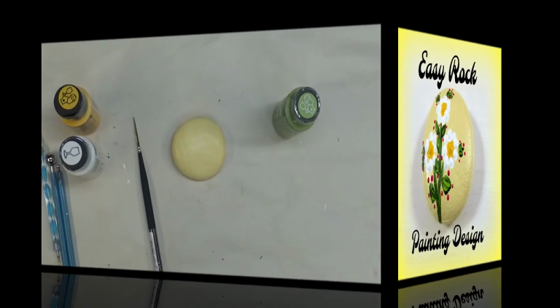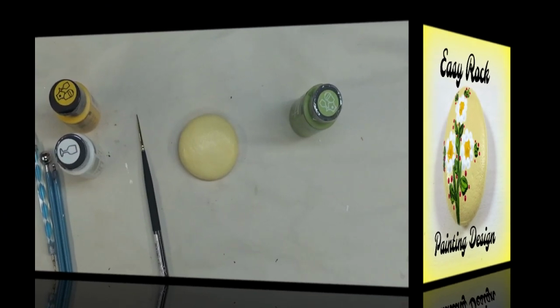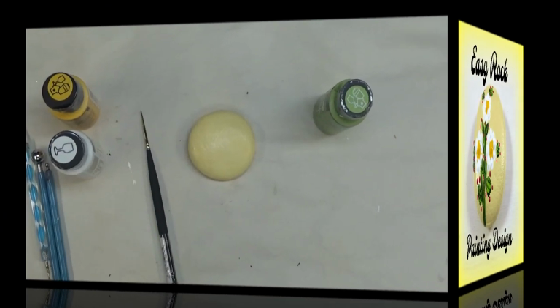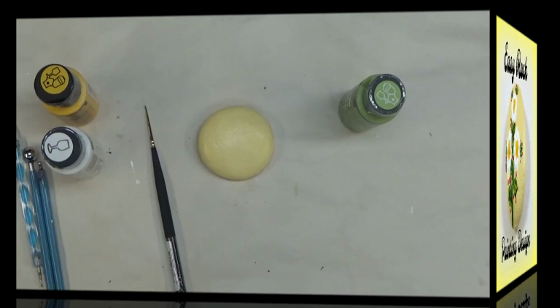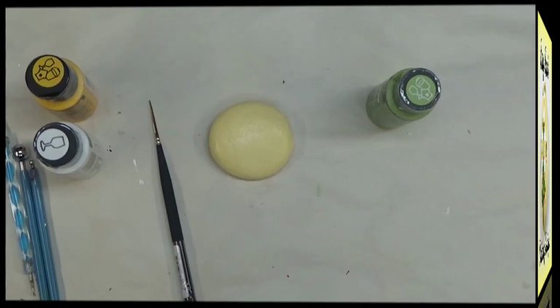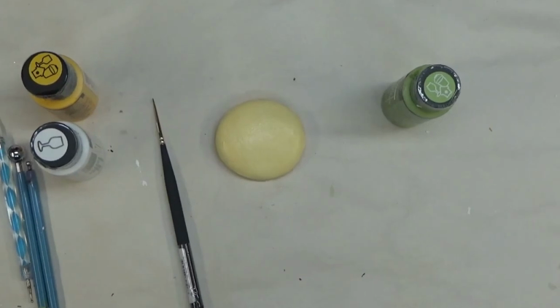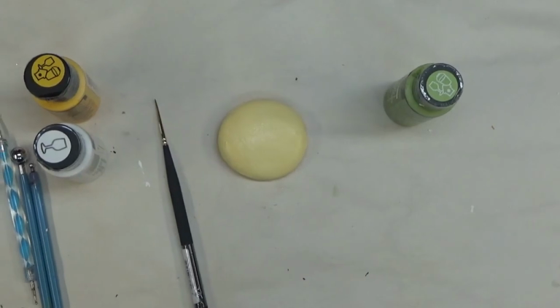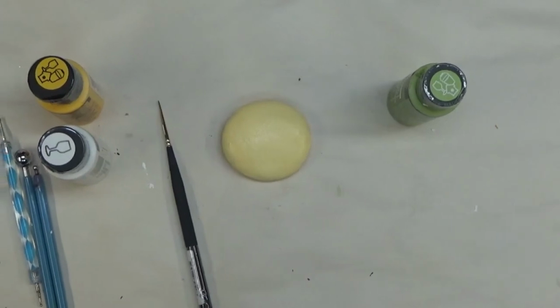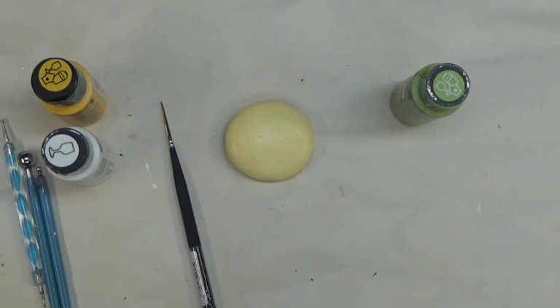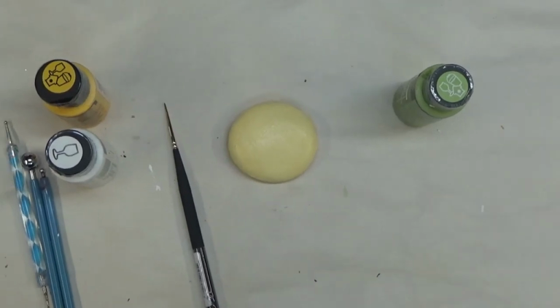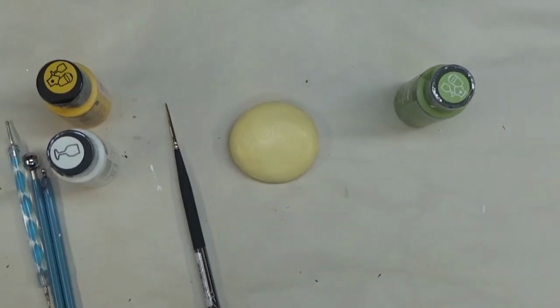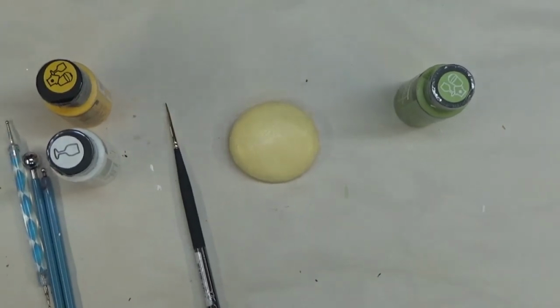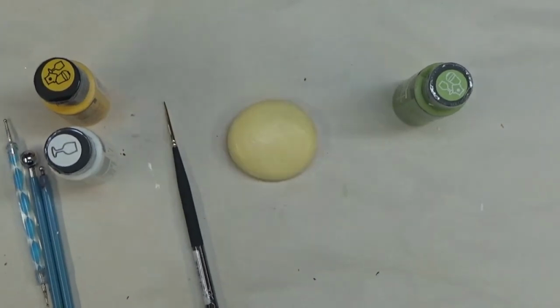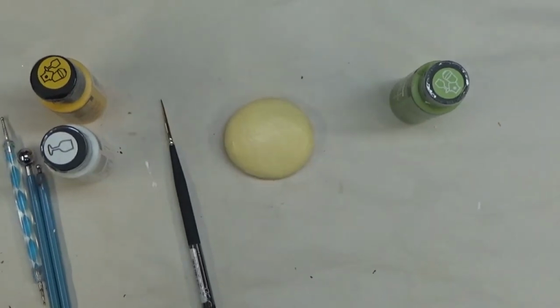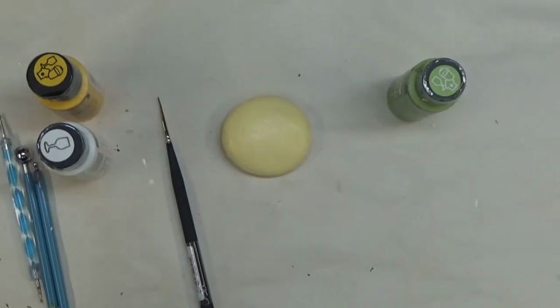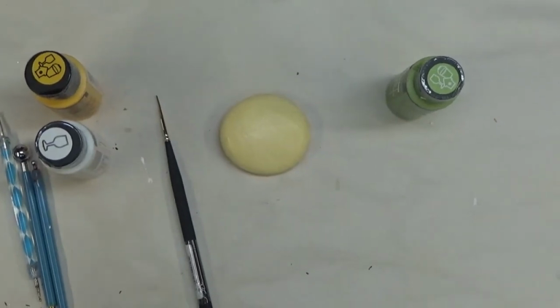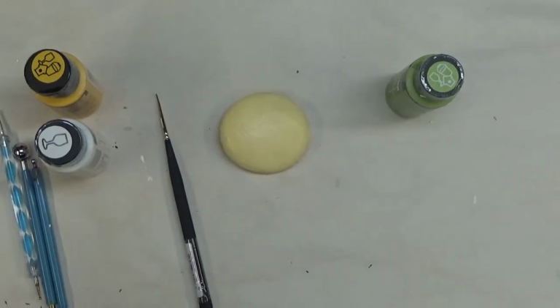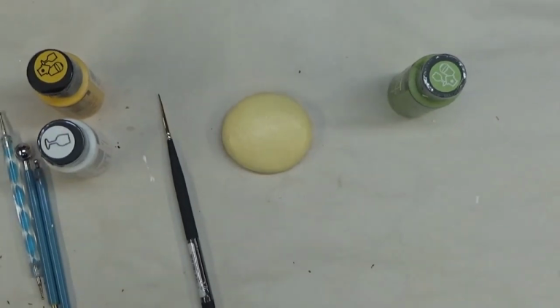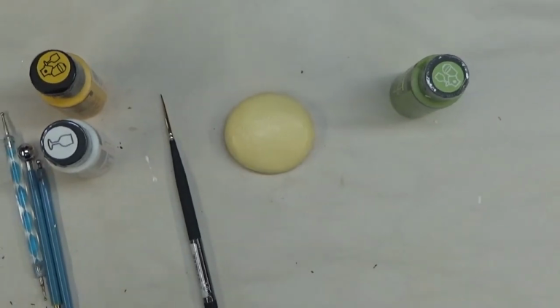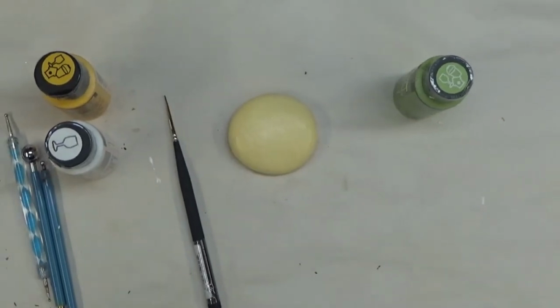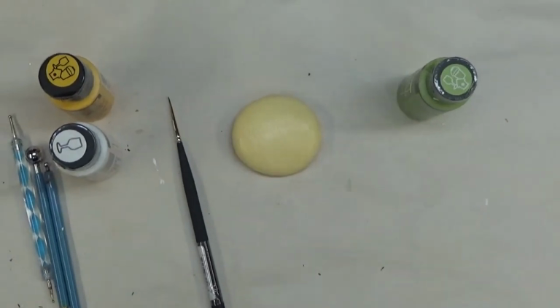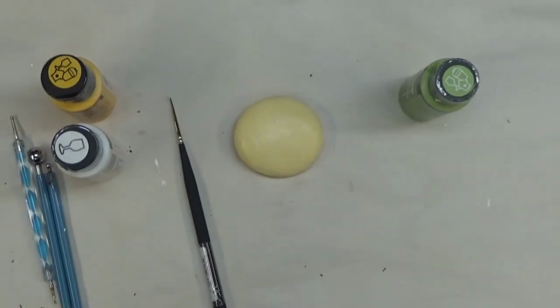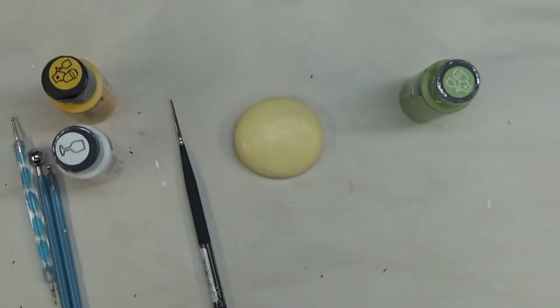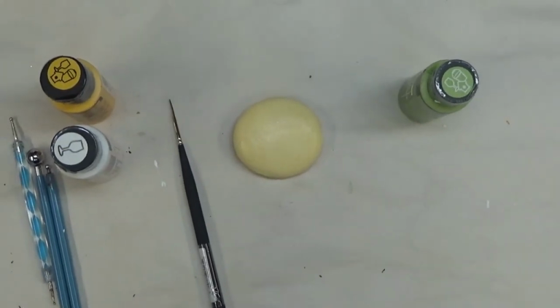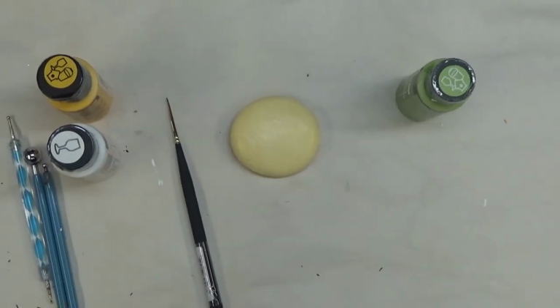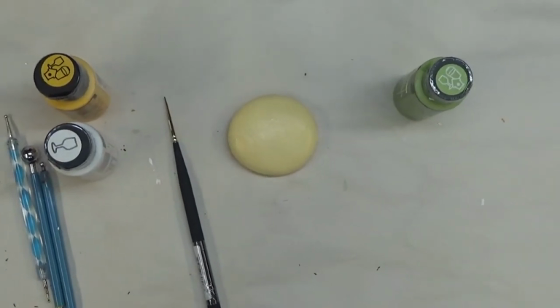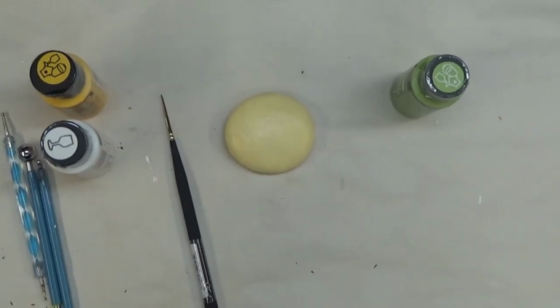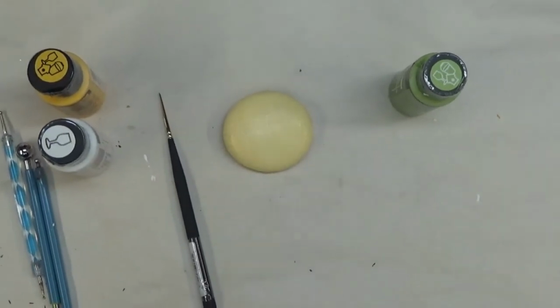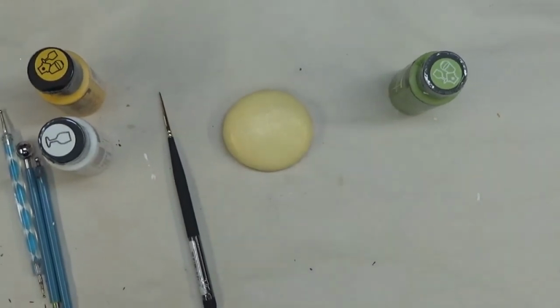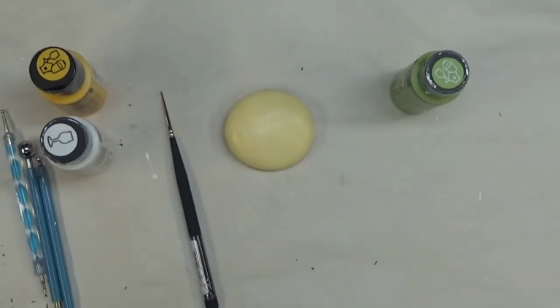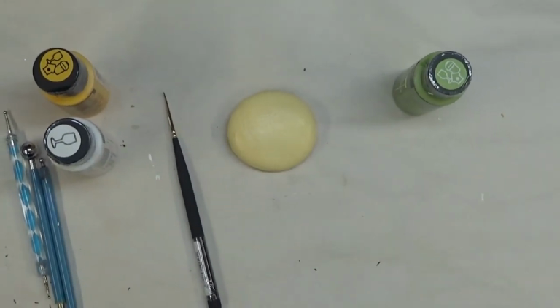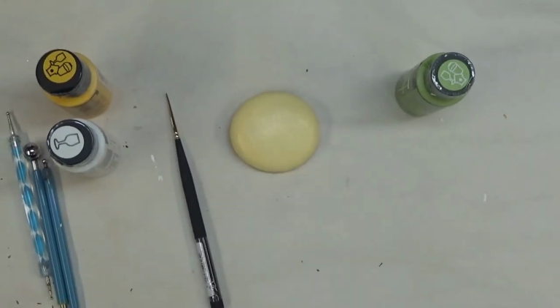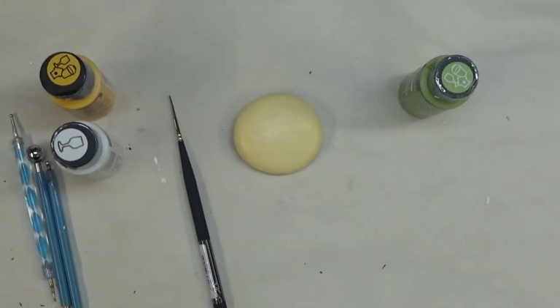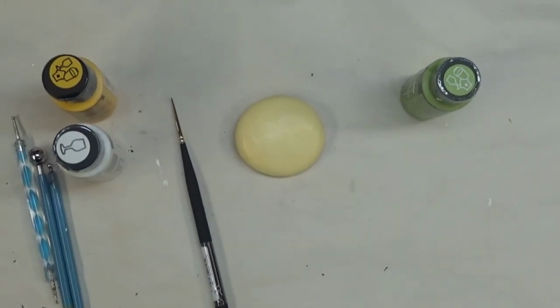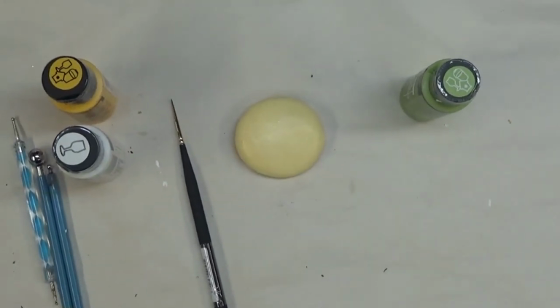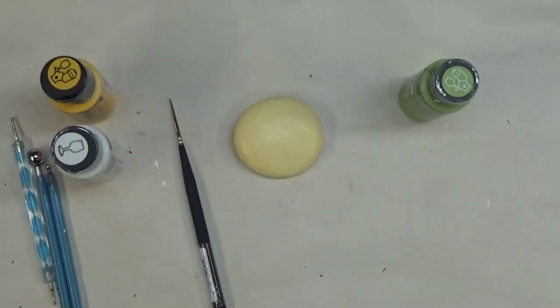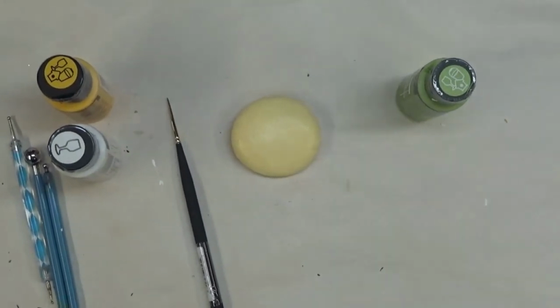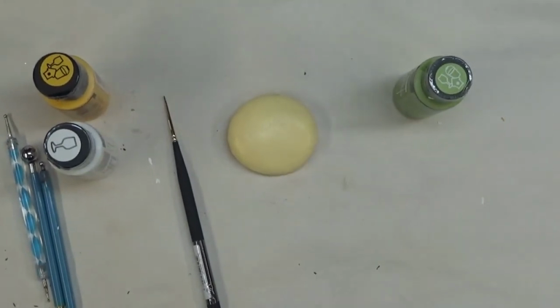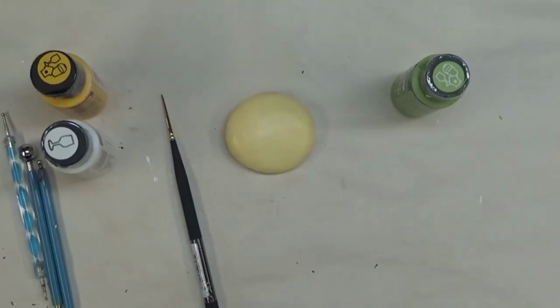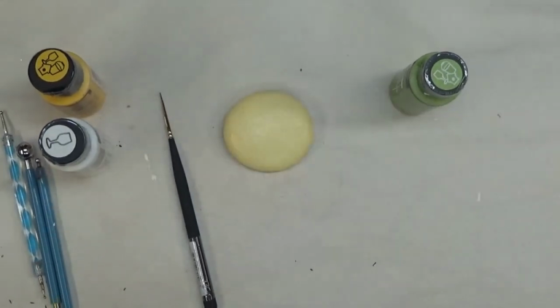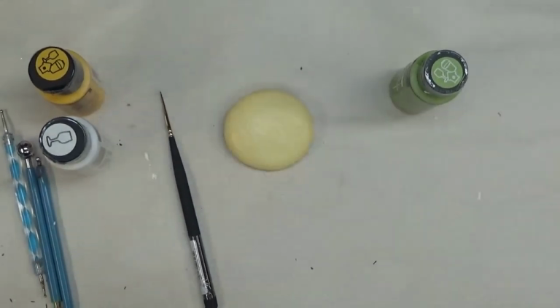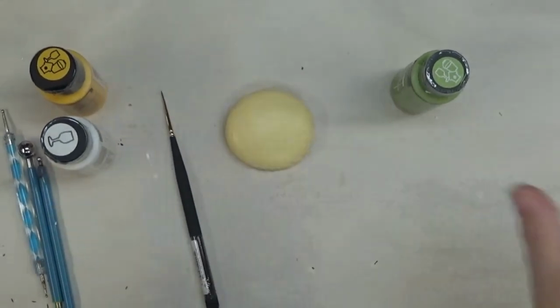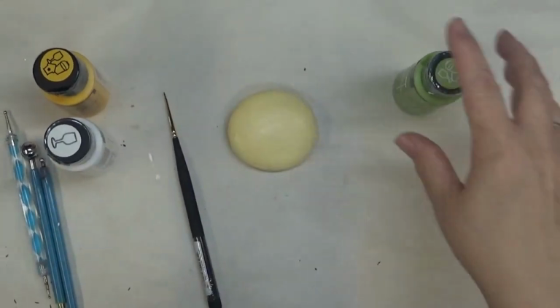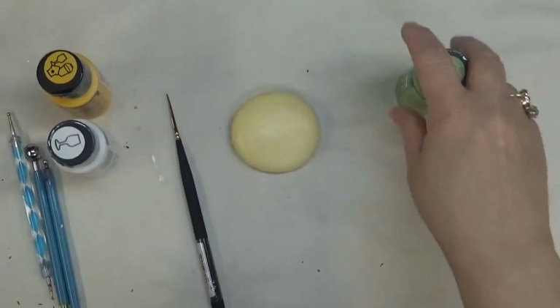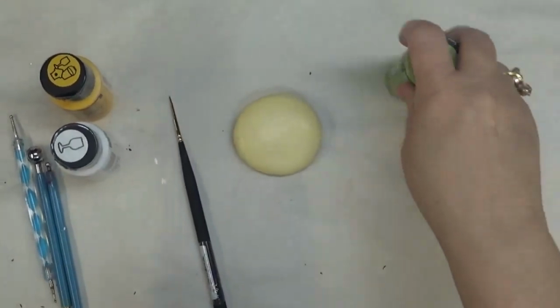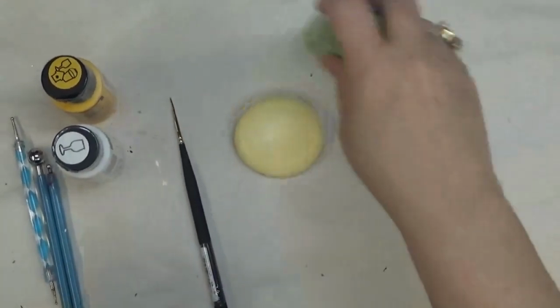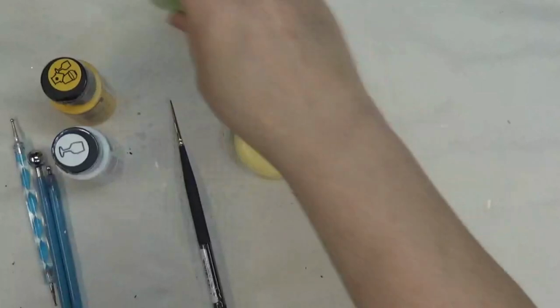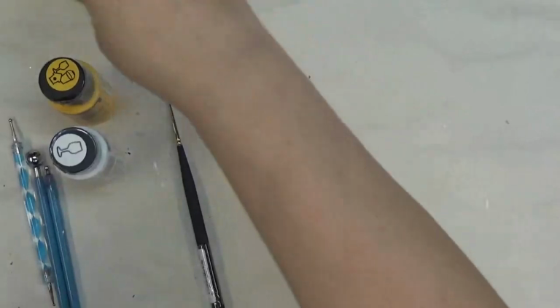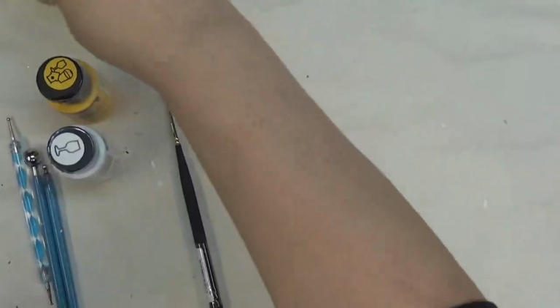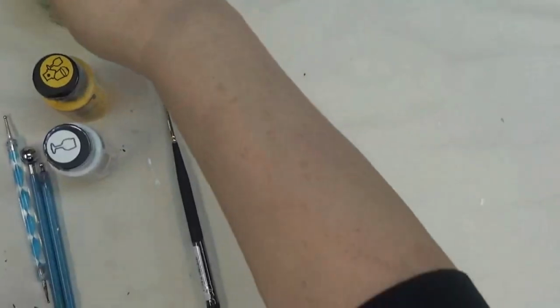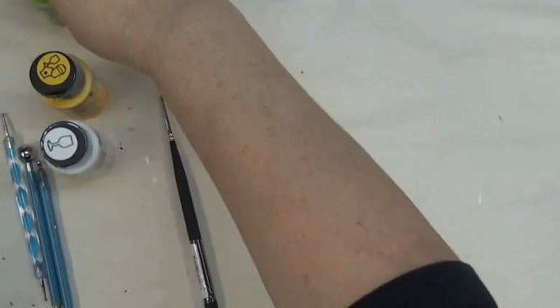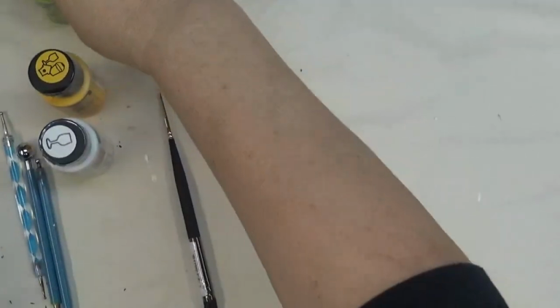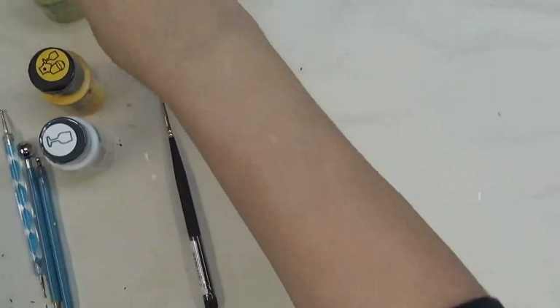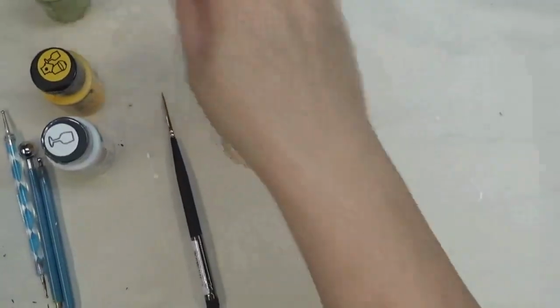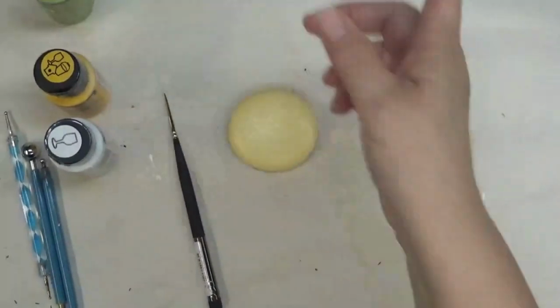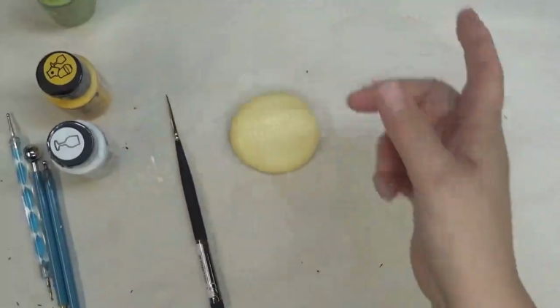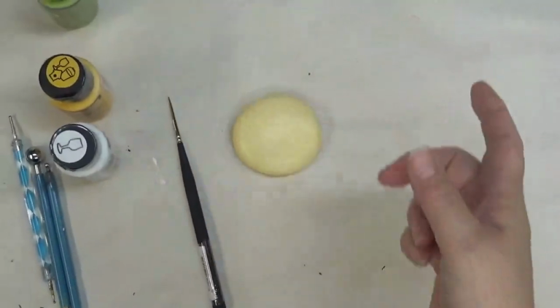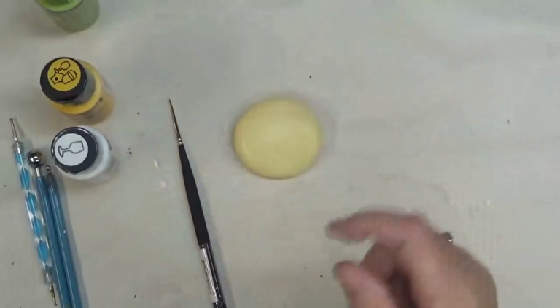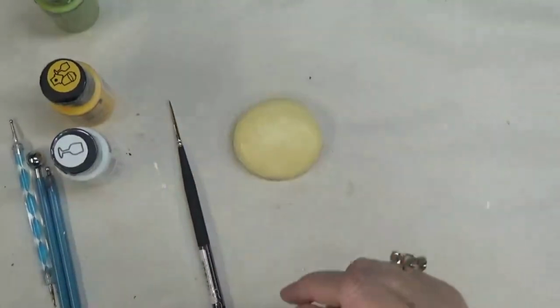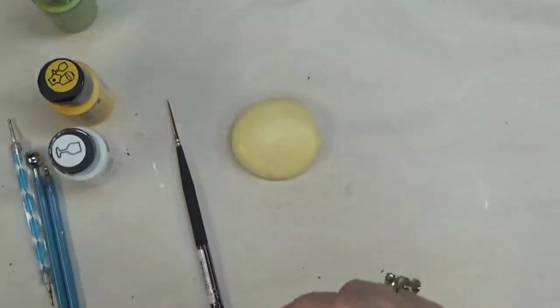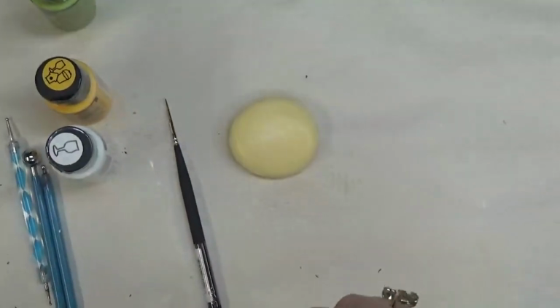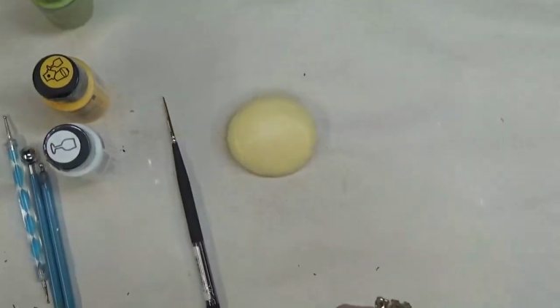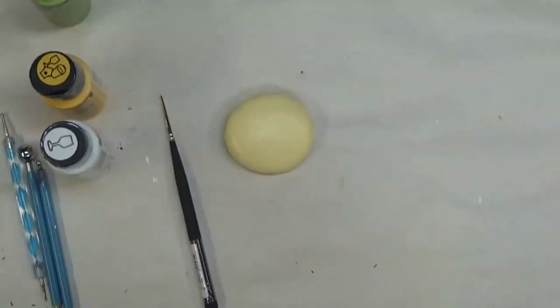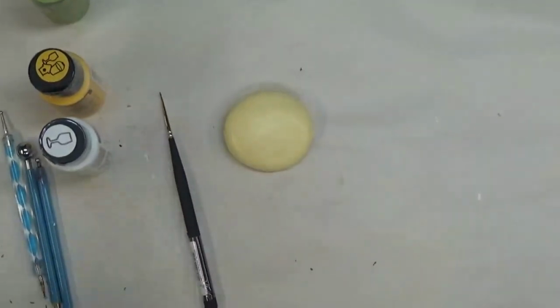Hi there, this is Amy. Thanks for stopping by. Tonight I'm going to show you how I paint on another rock.